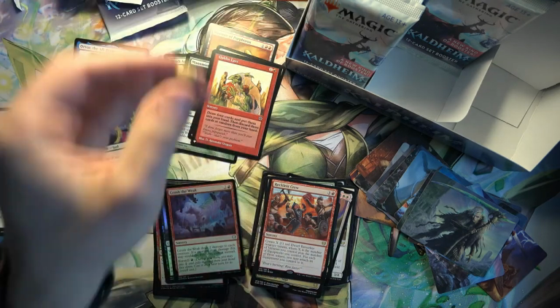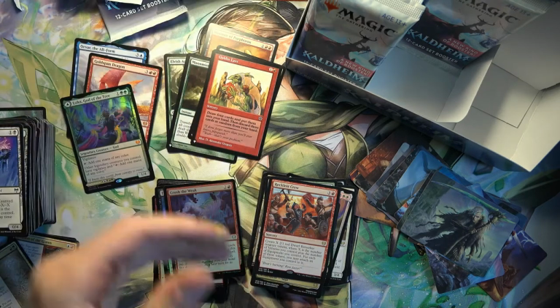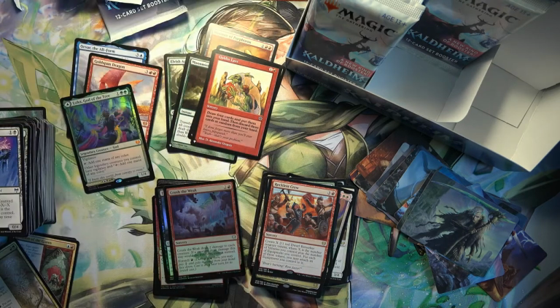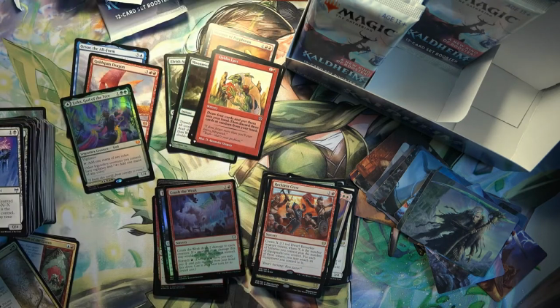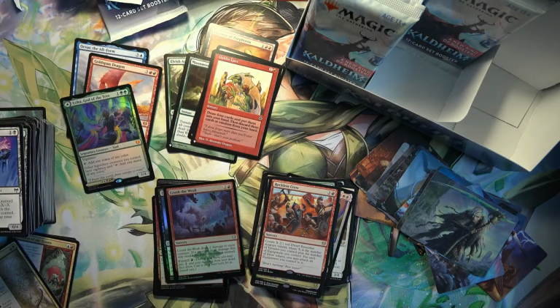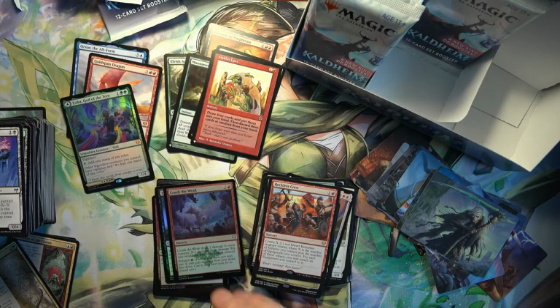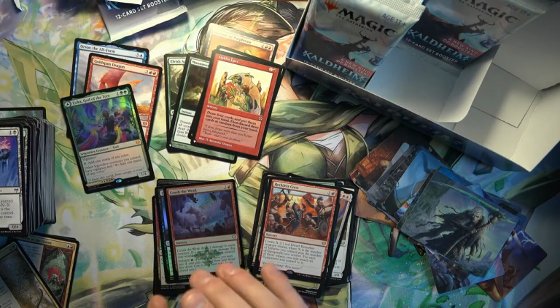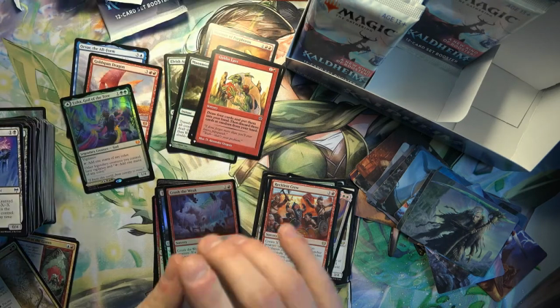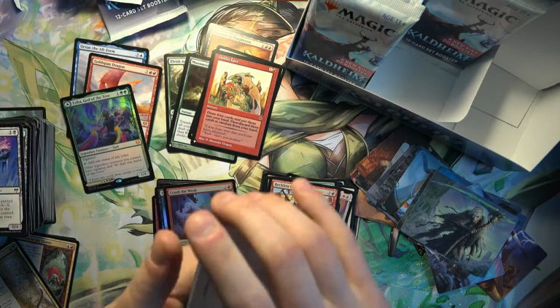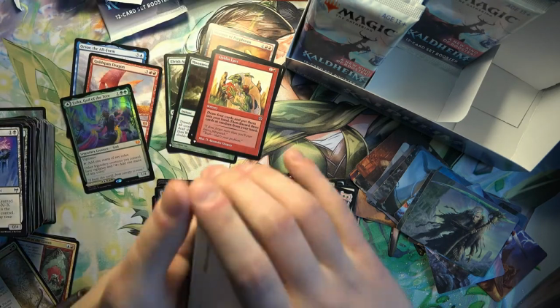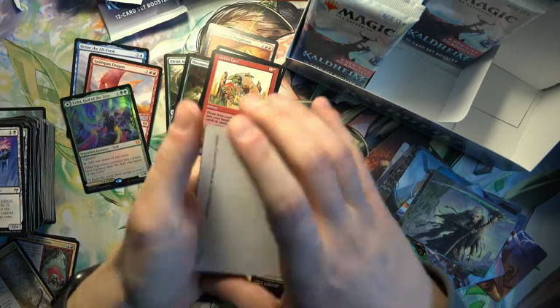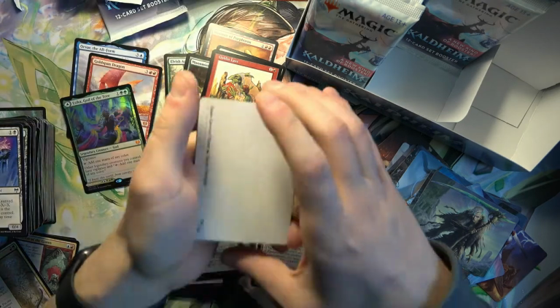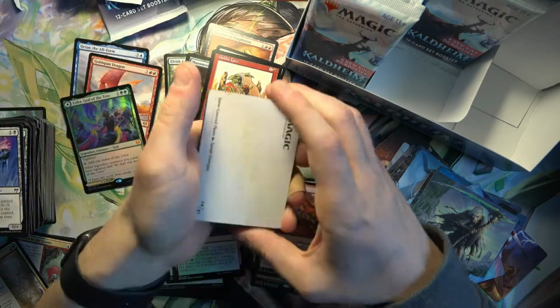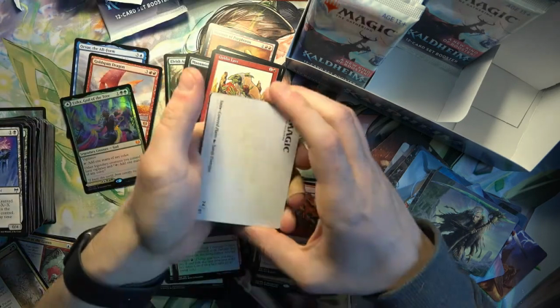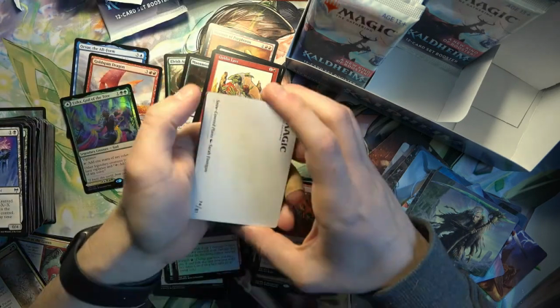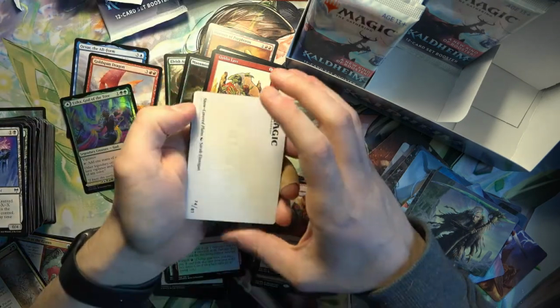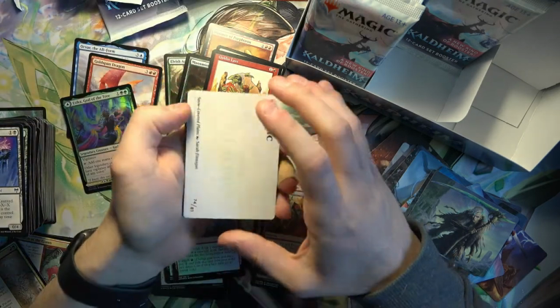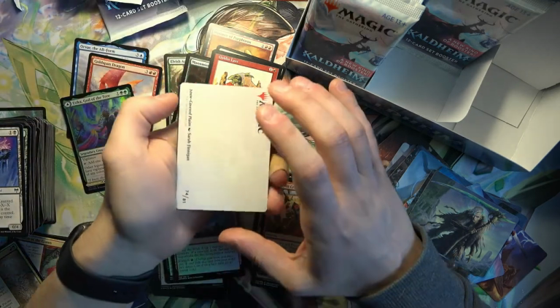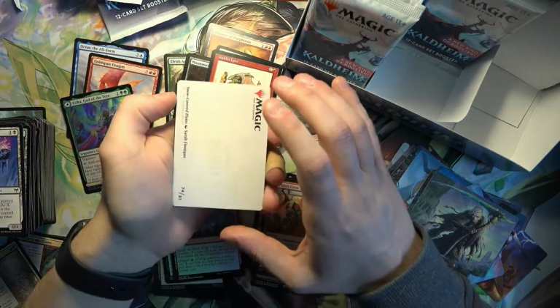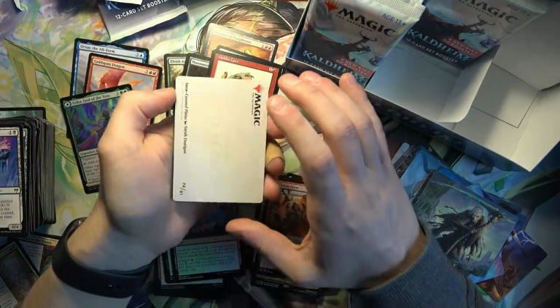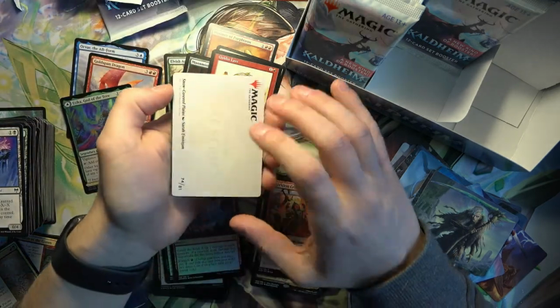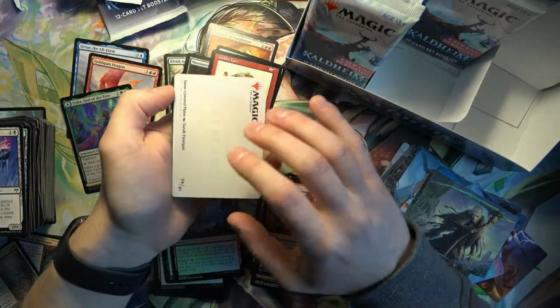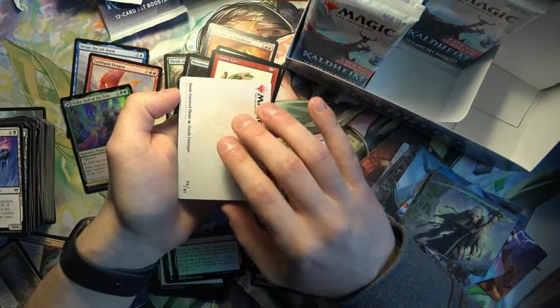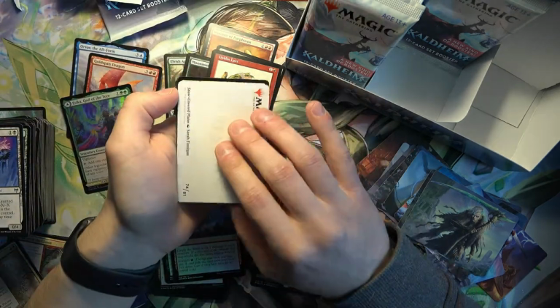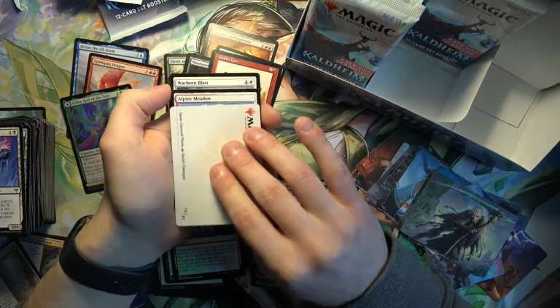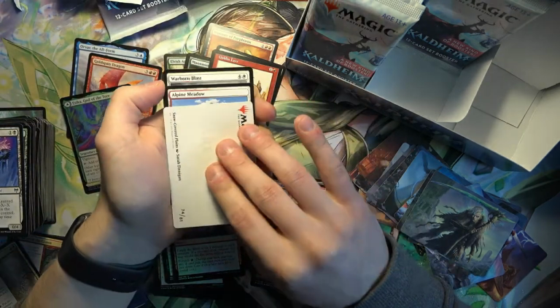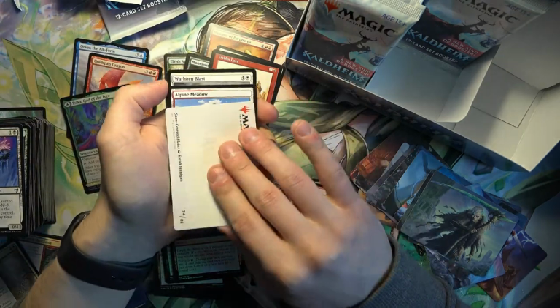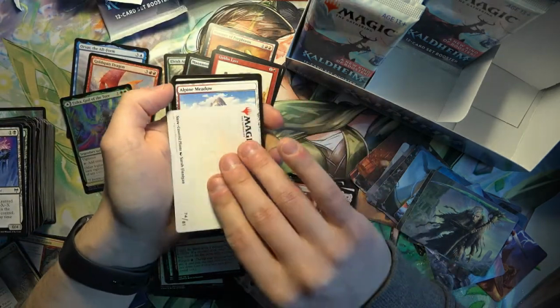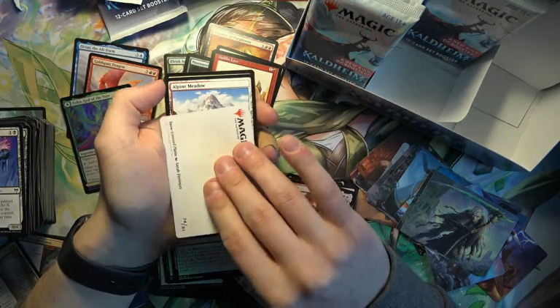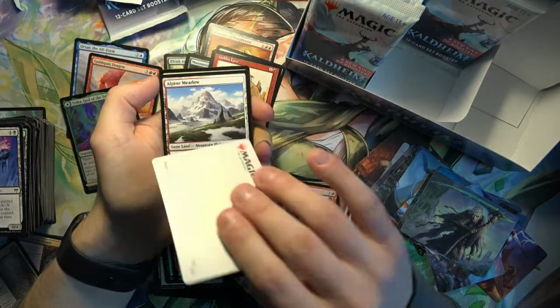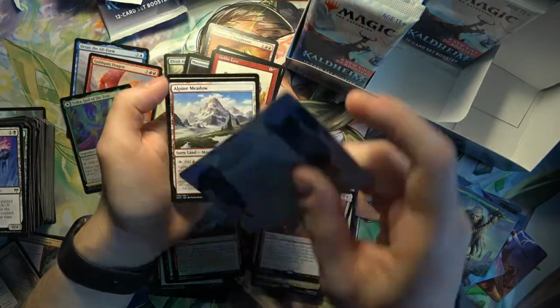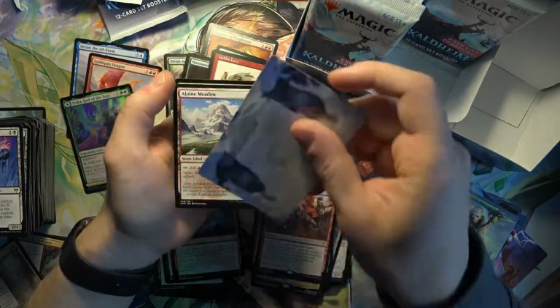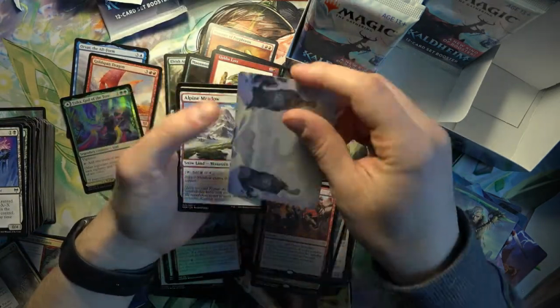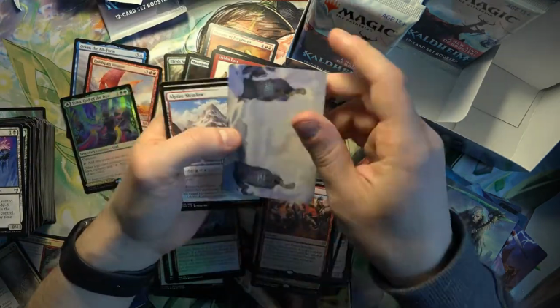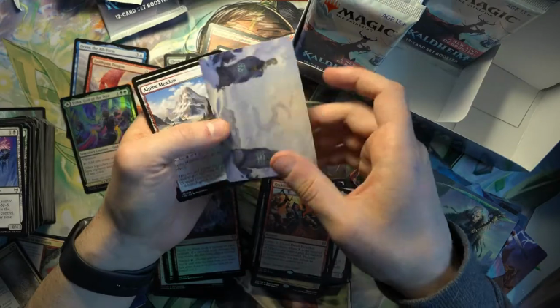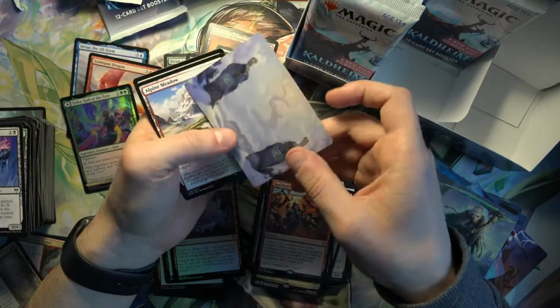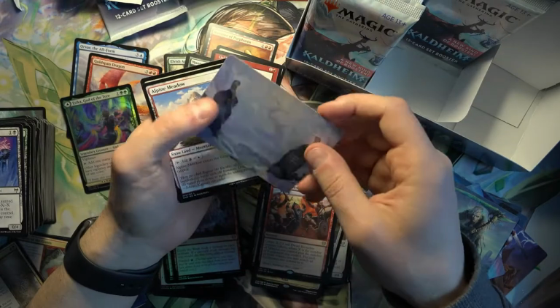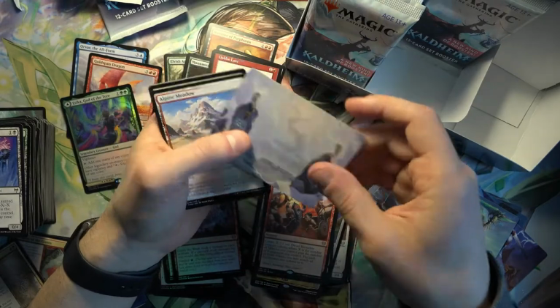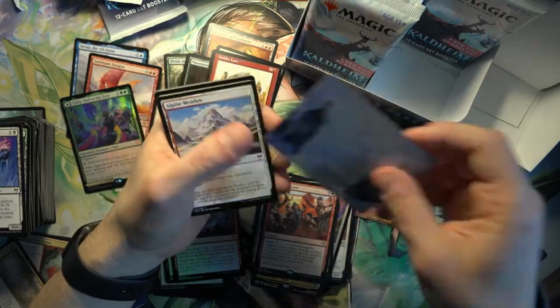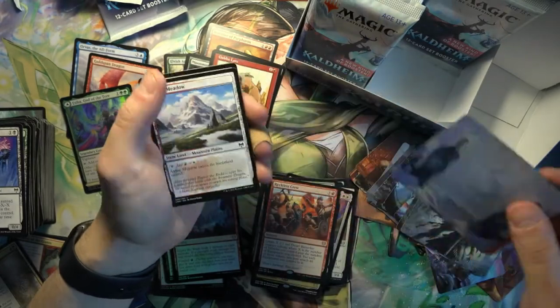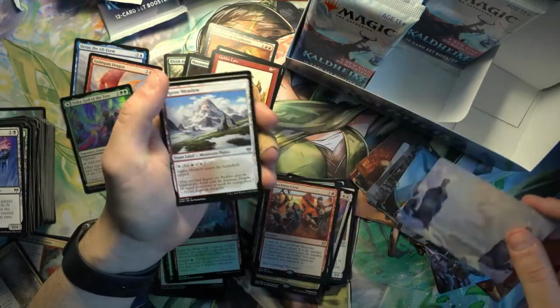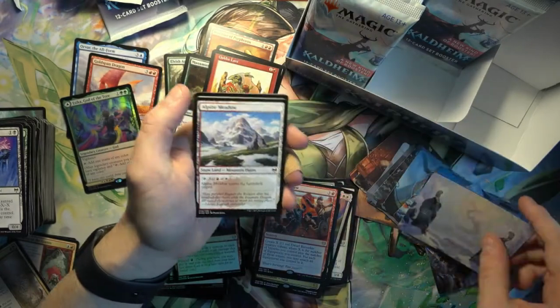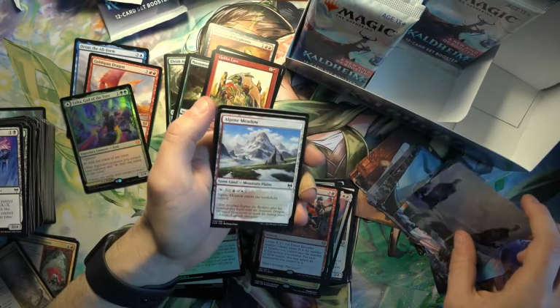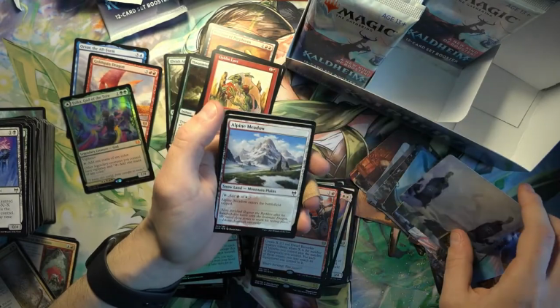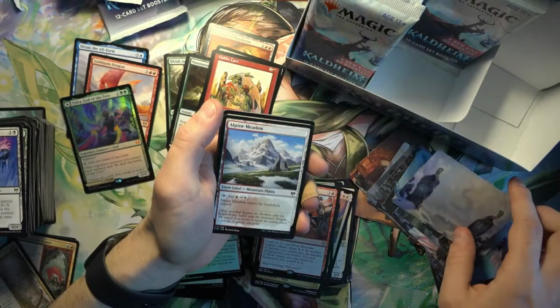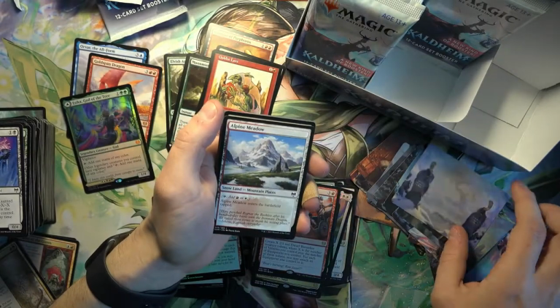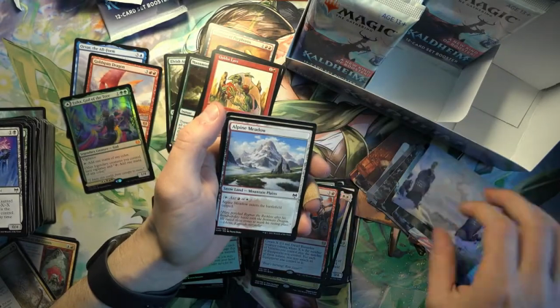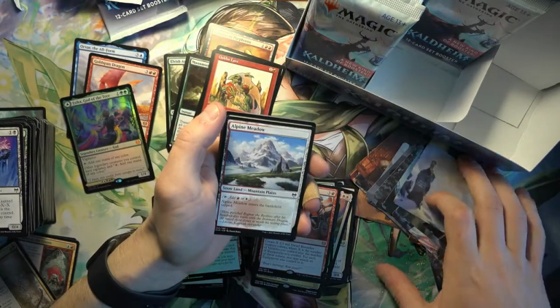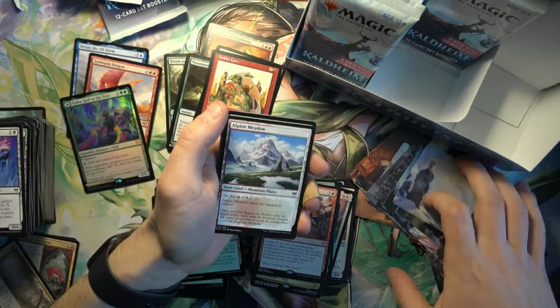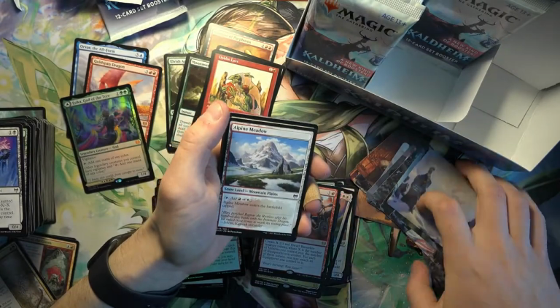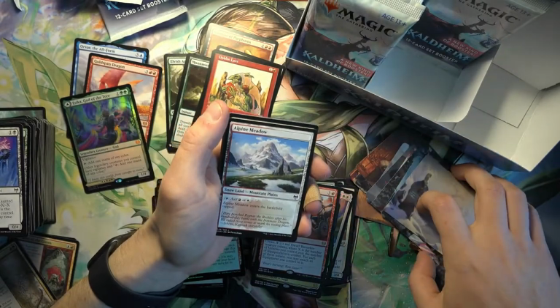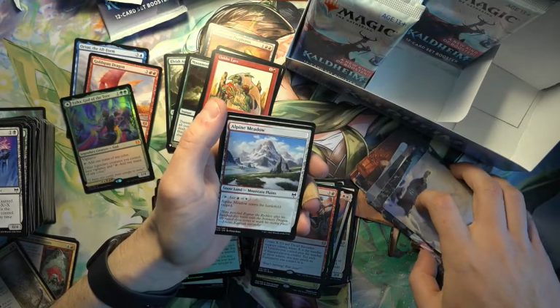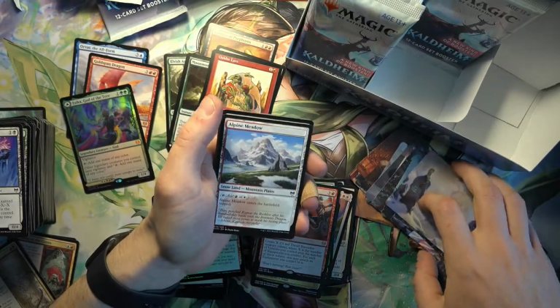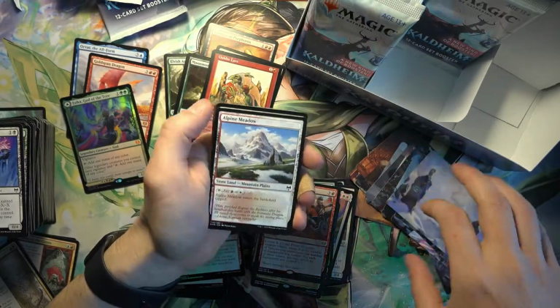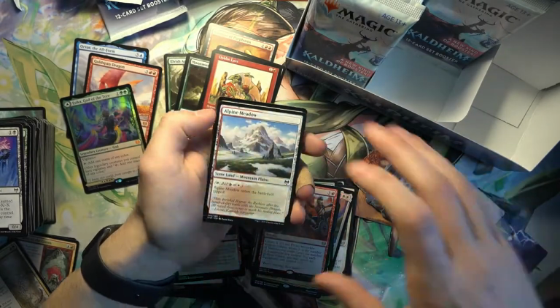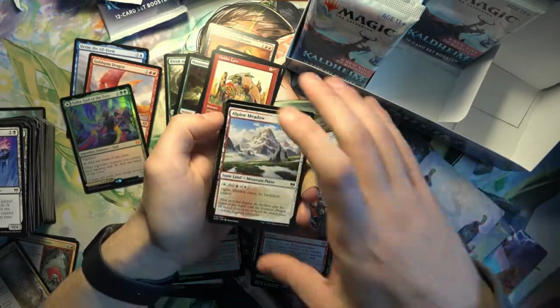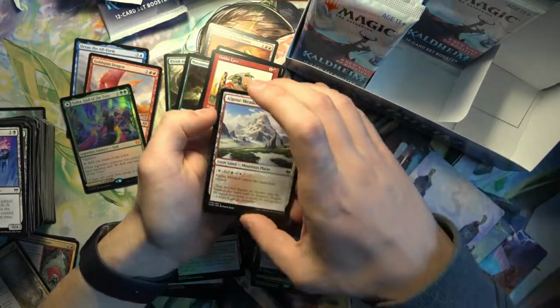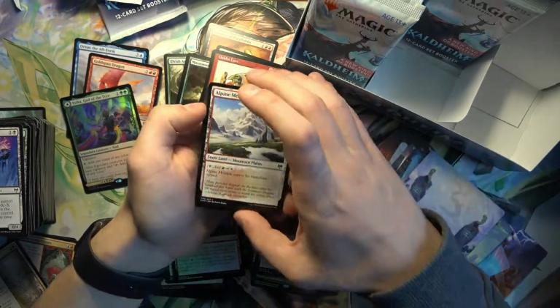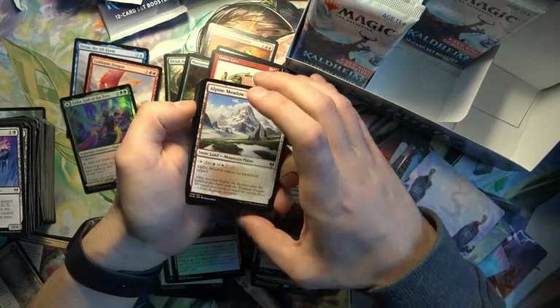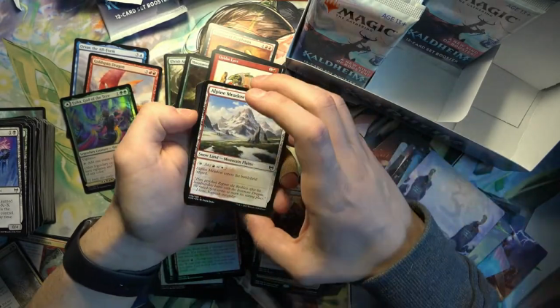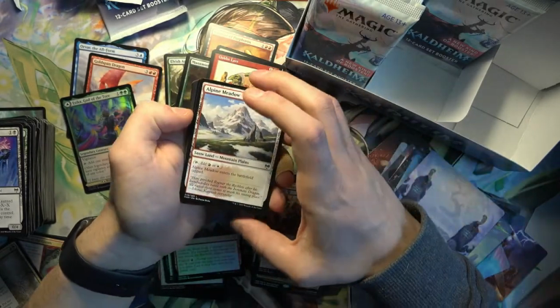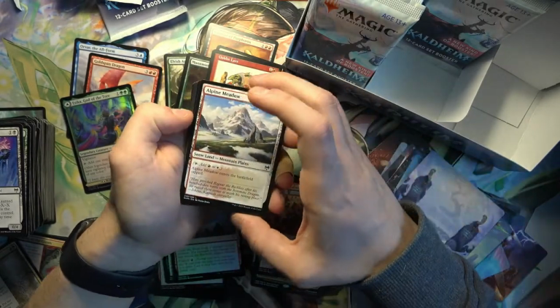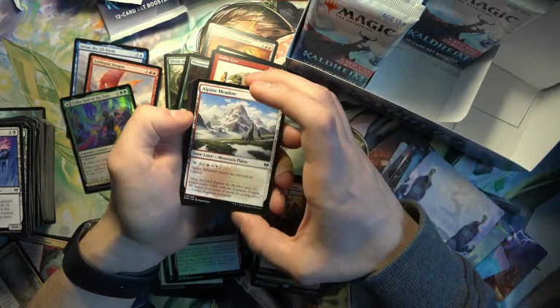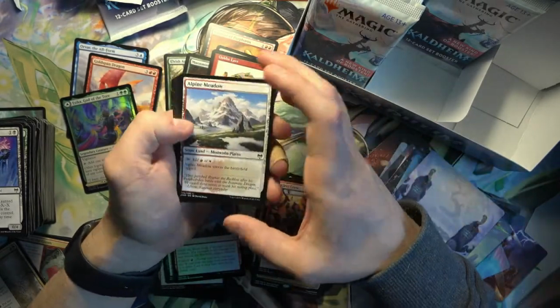Really liking the list cards so far, even if there's nothing super valuable. And the Essica, of course, was a great pull.